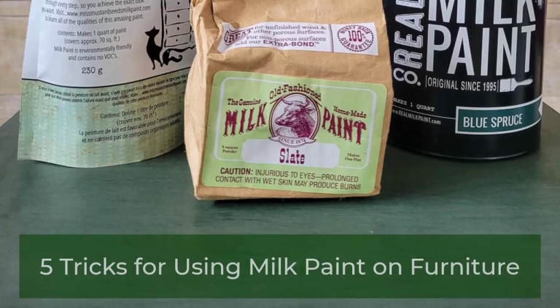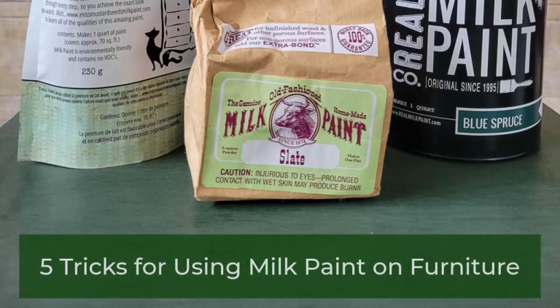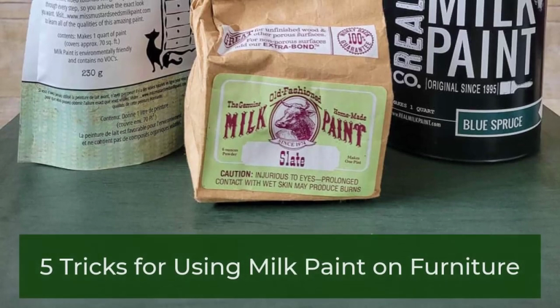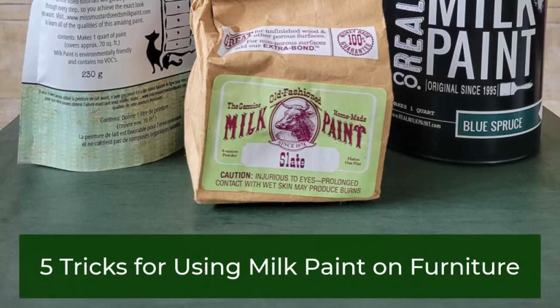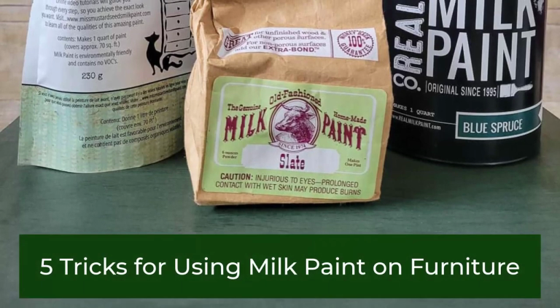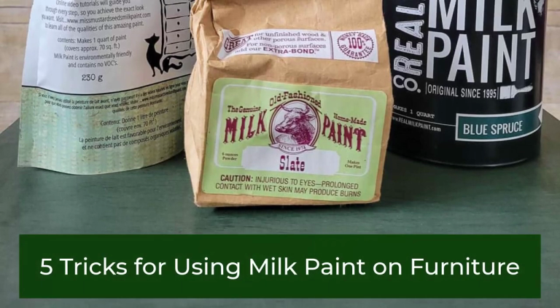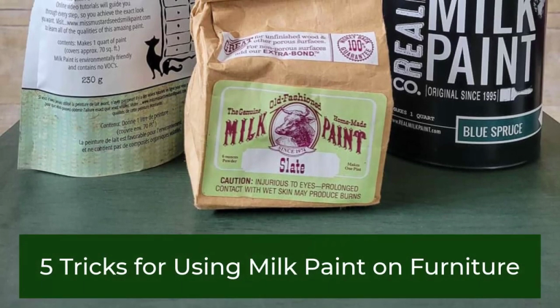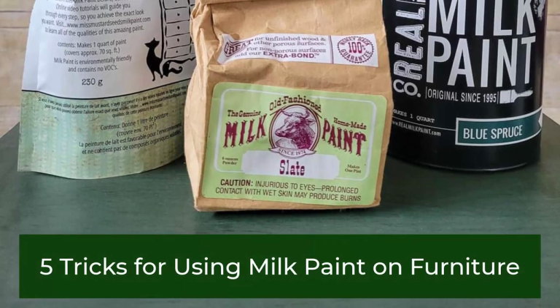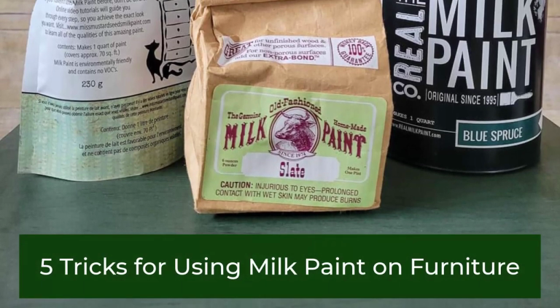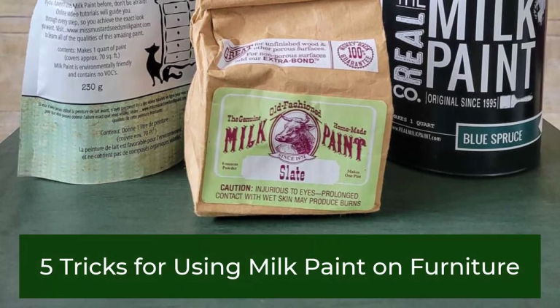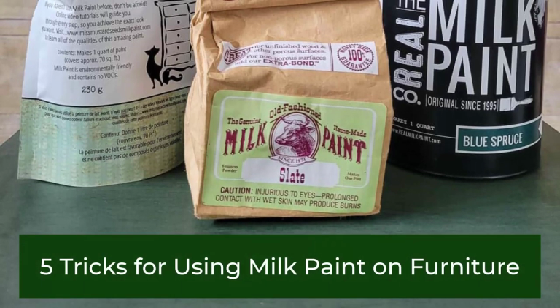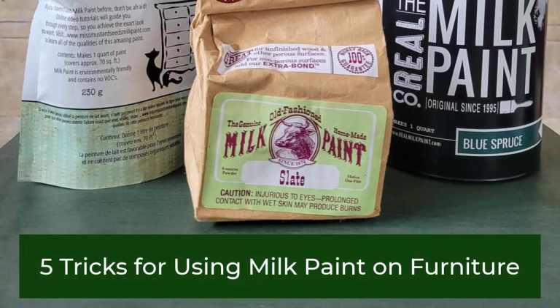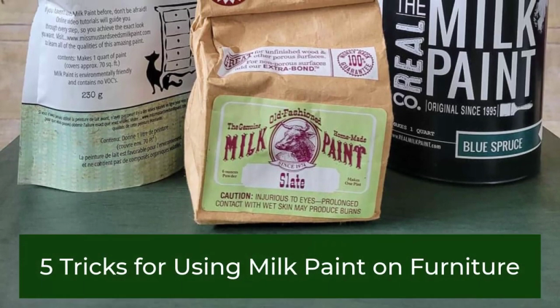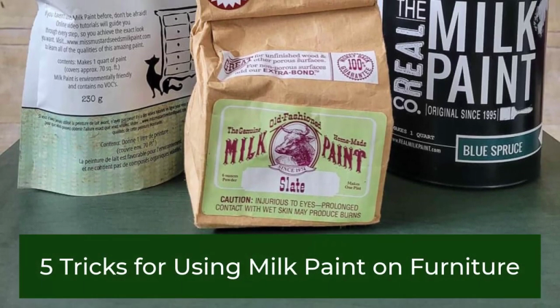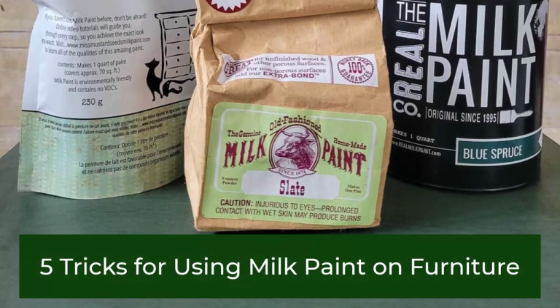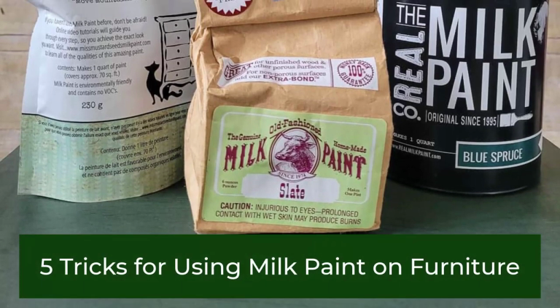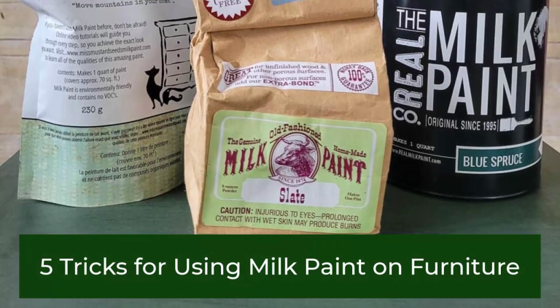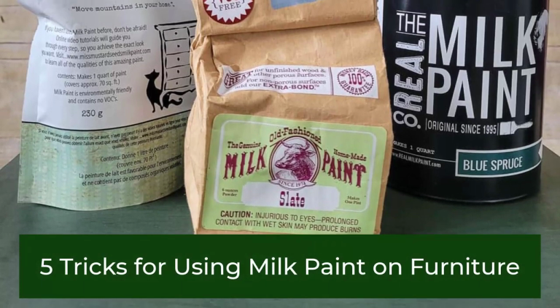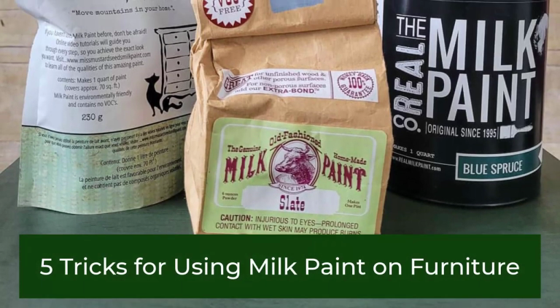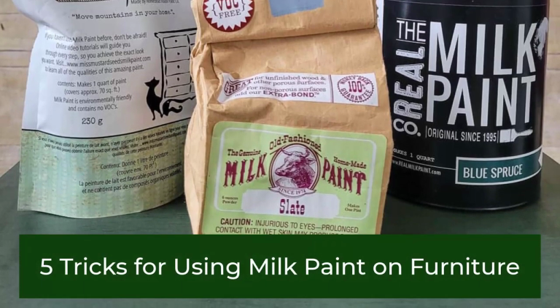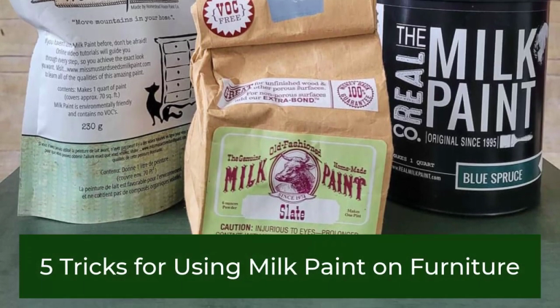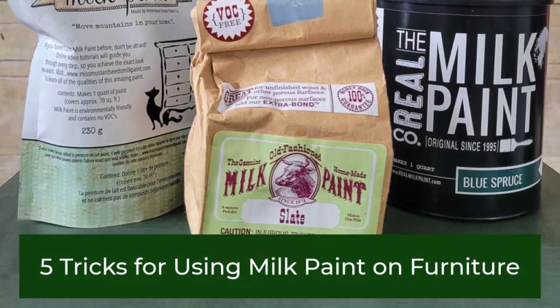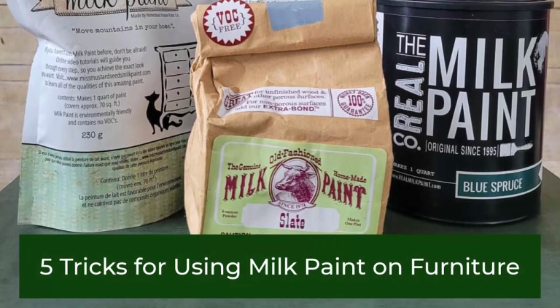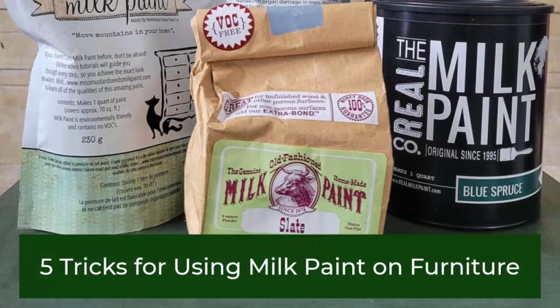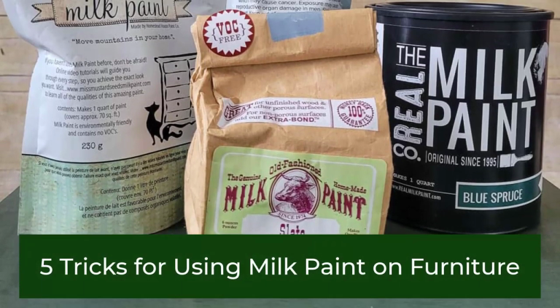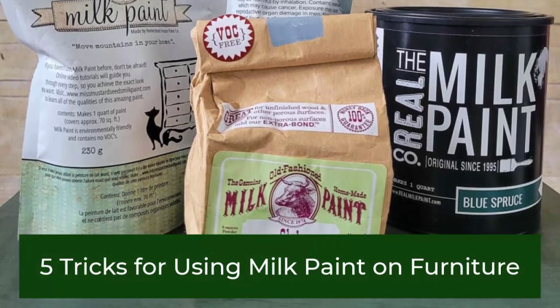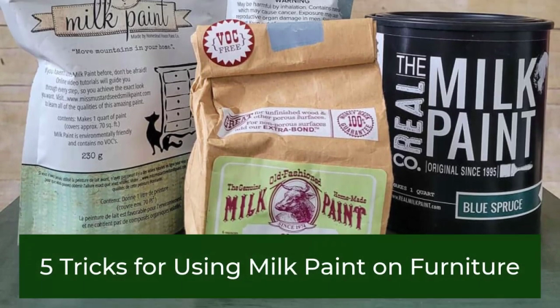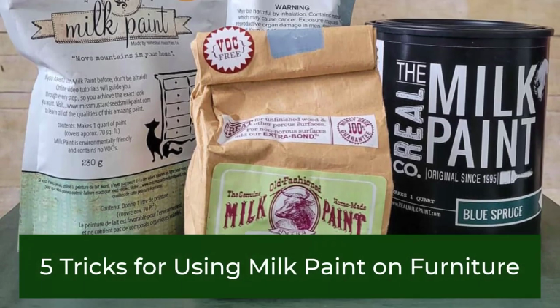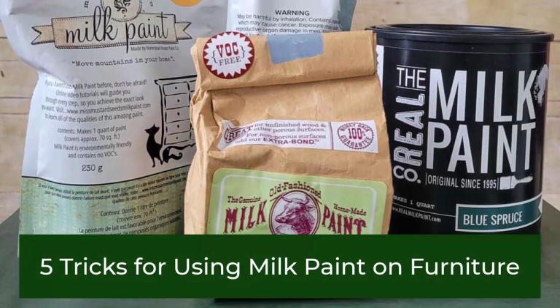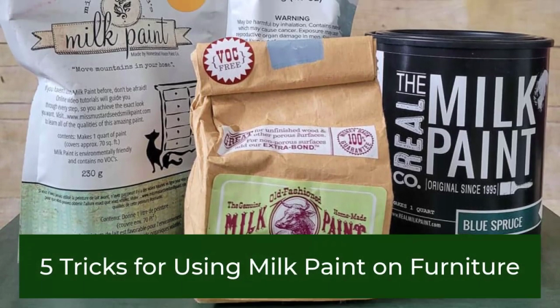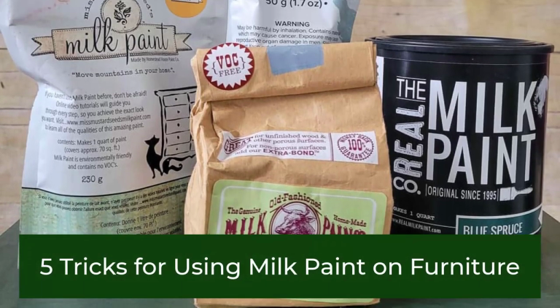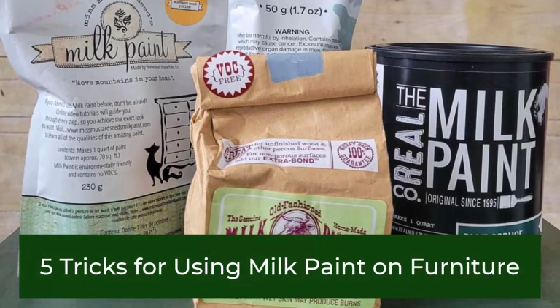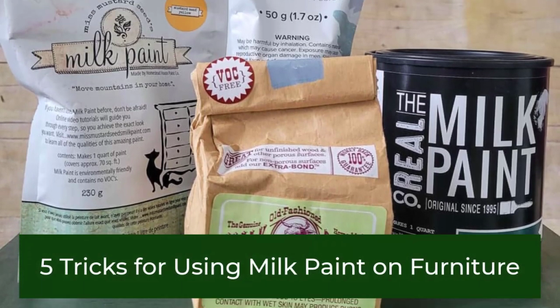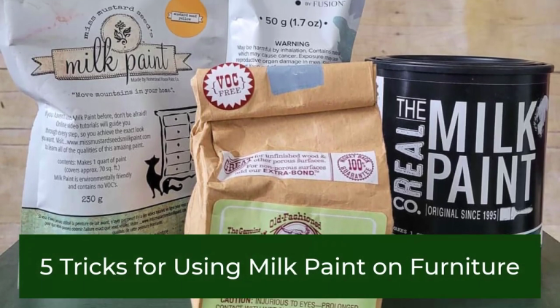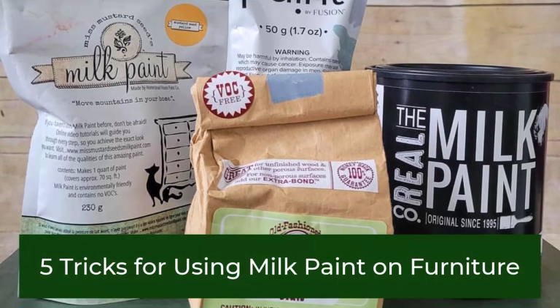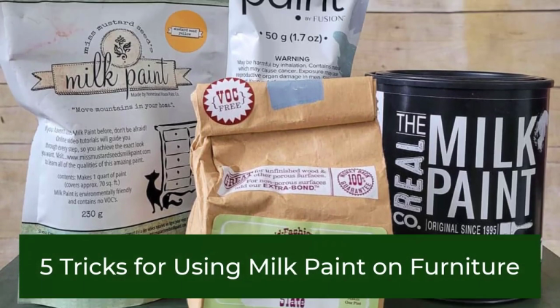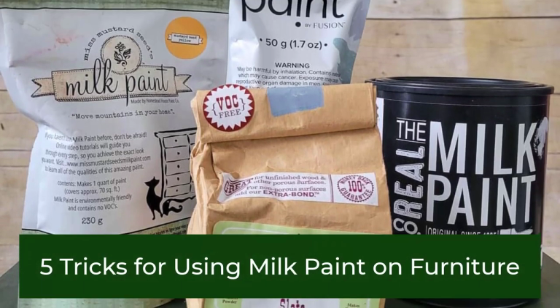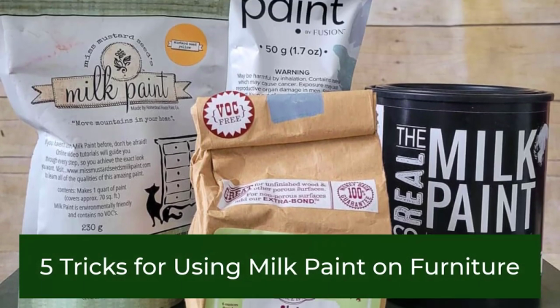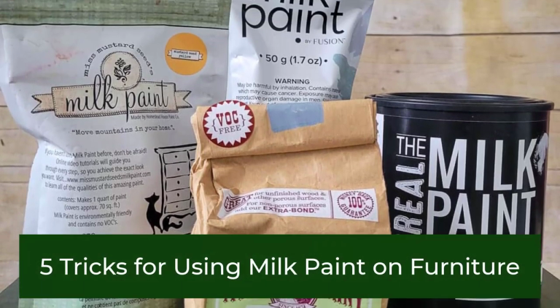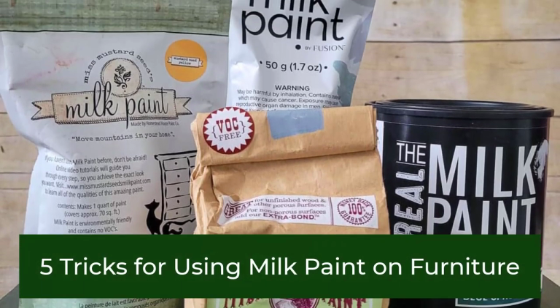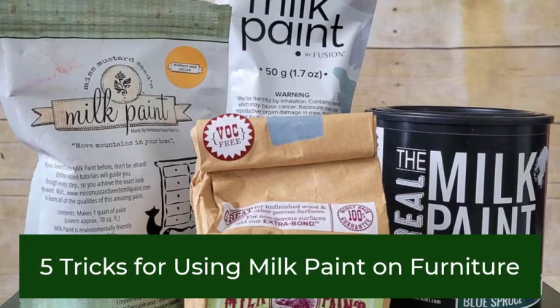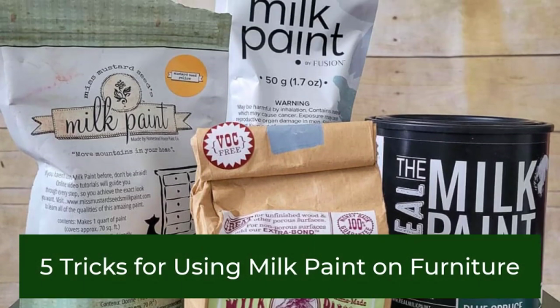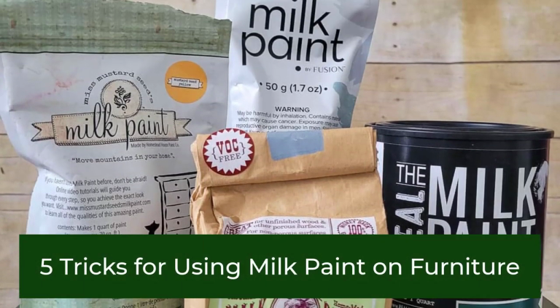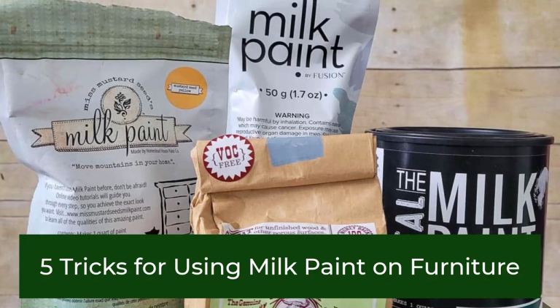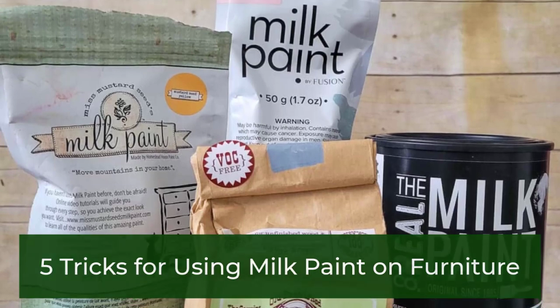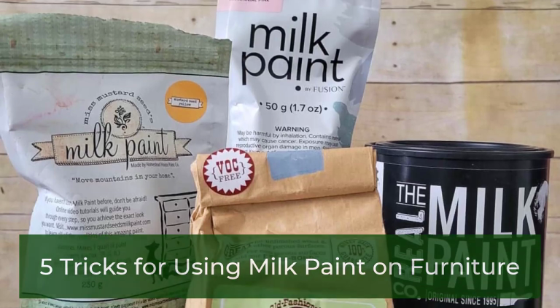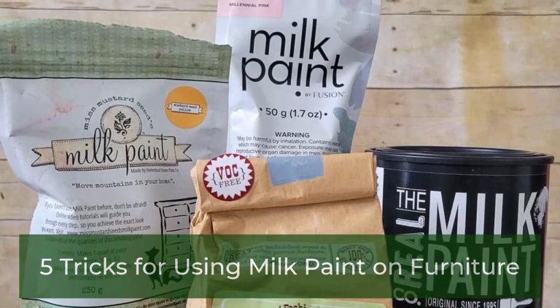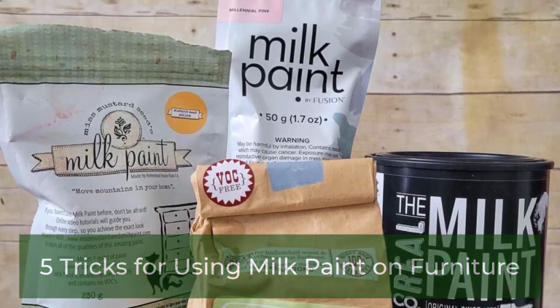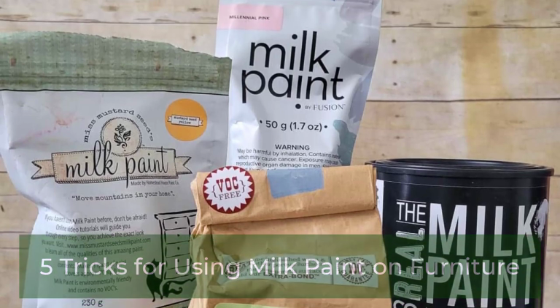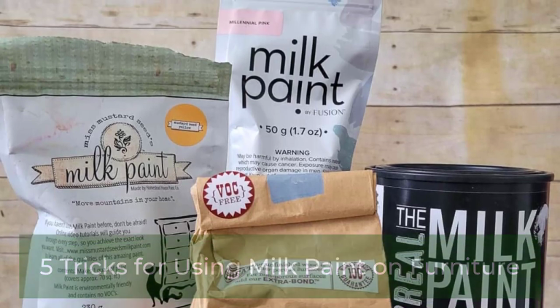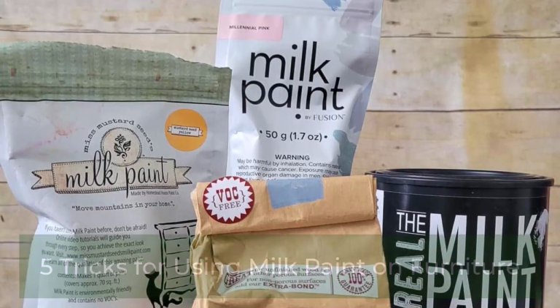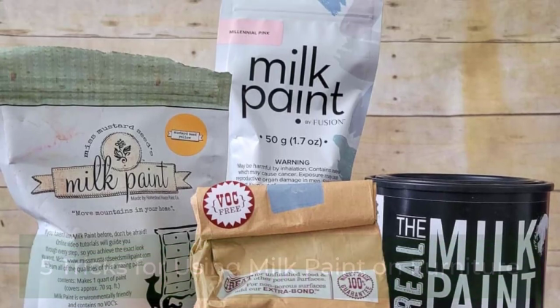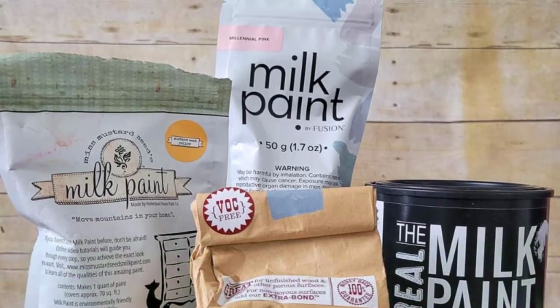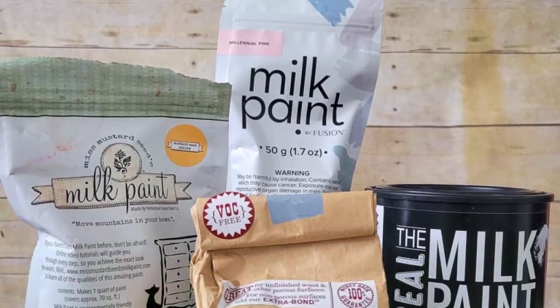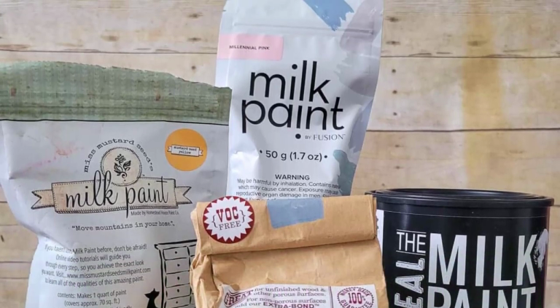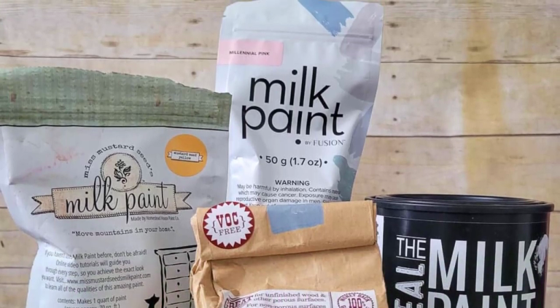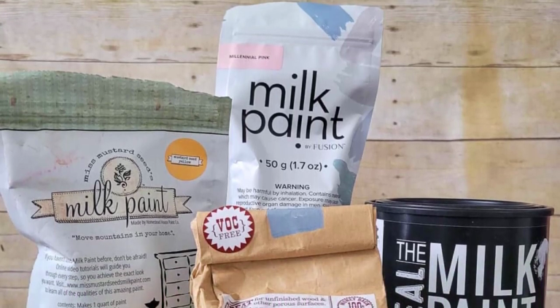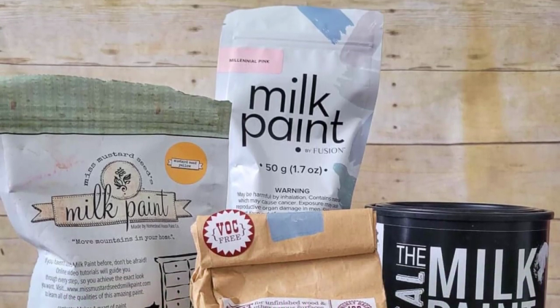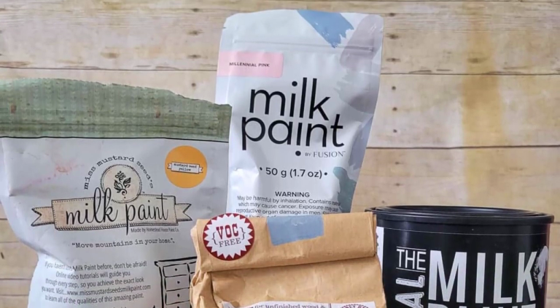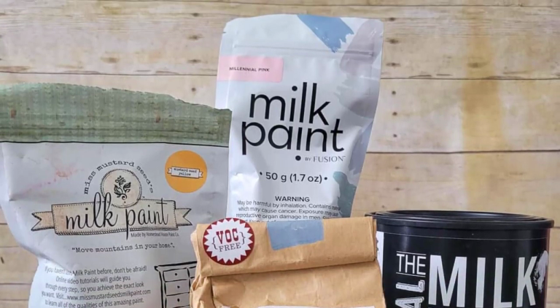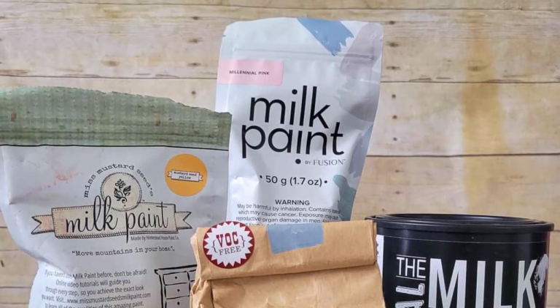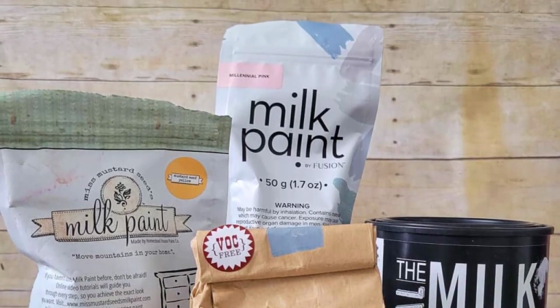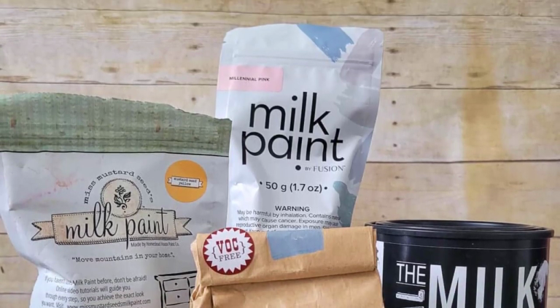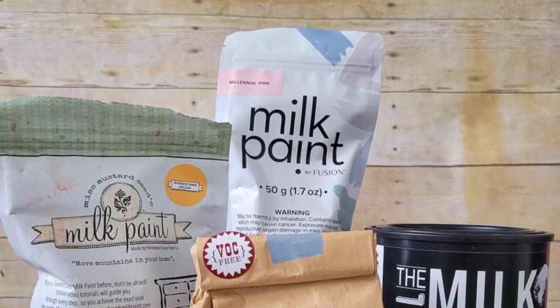Today we're talking all things milk paint. Keep watching for my five favorite tips on using milk paint to paint on furniture.